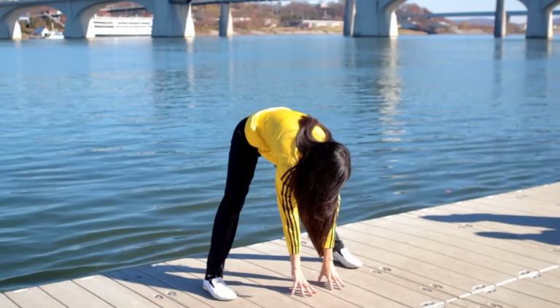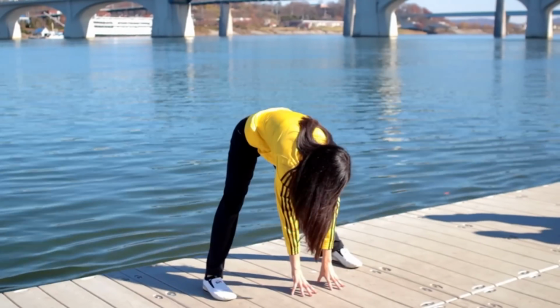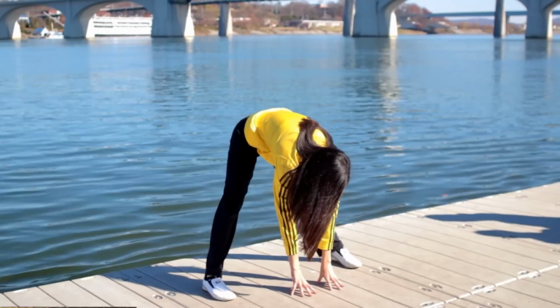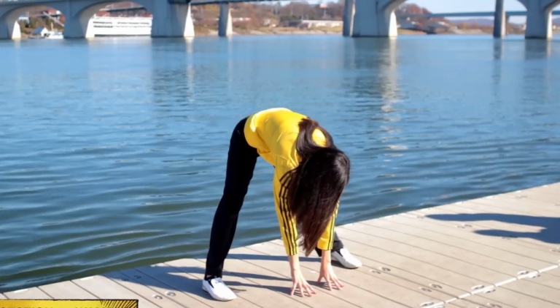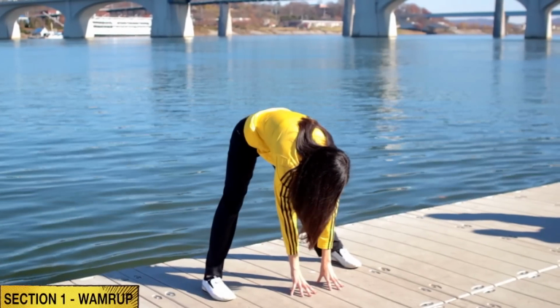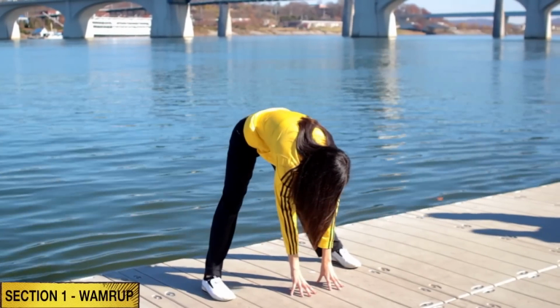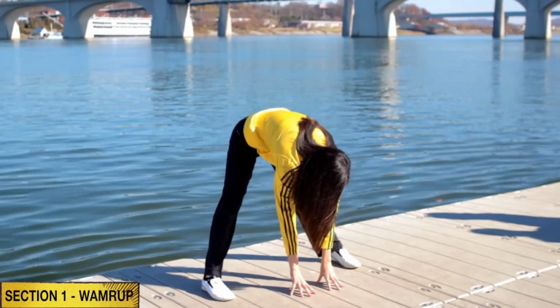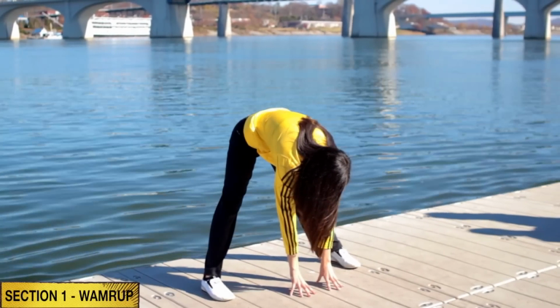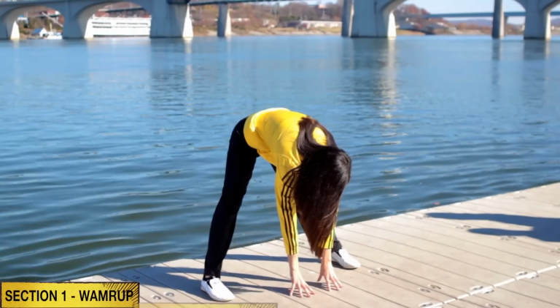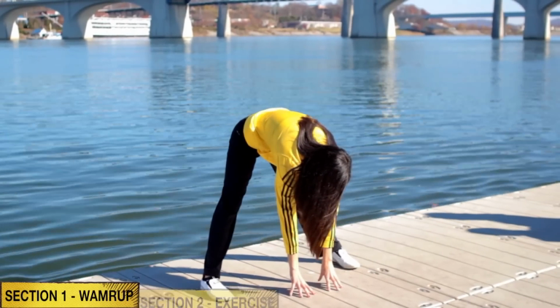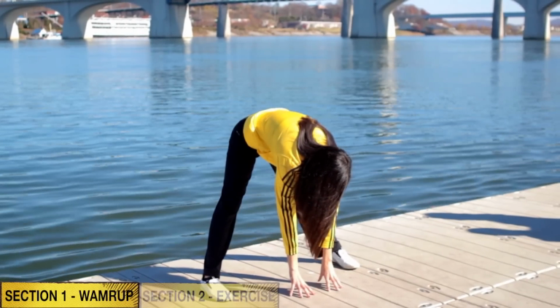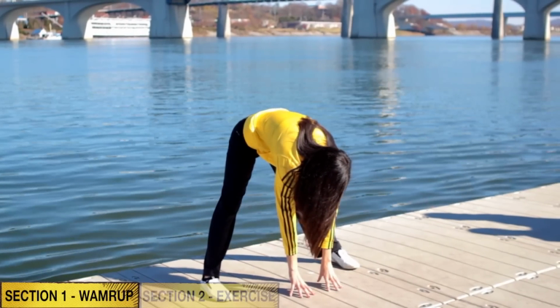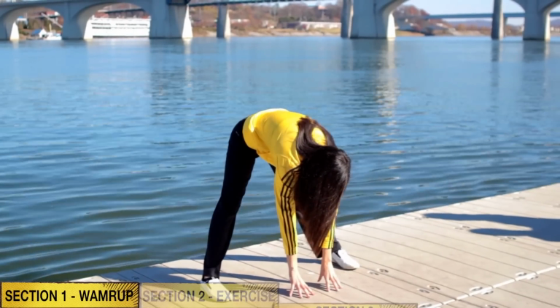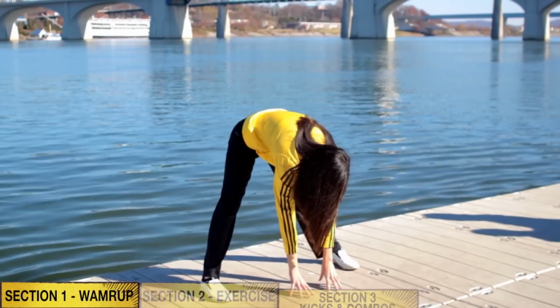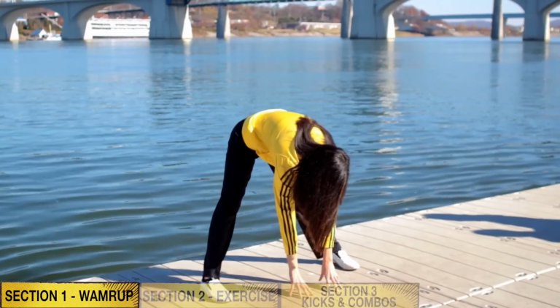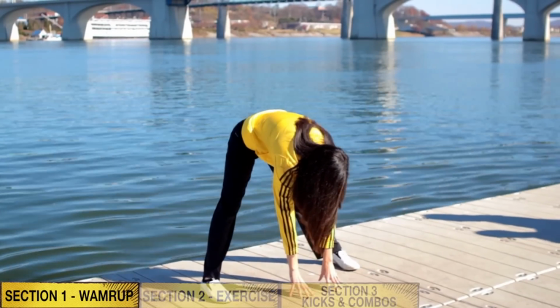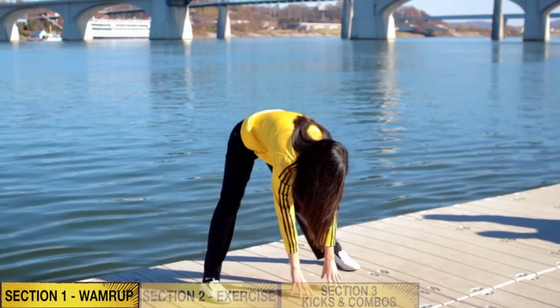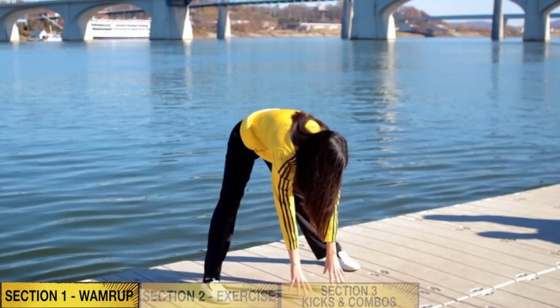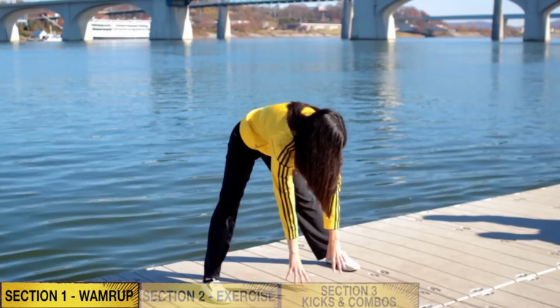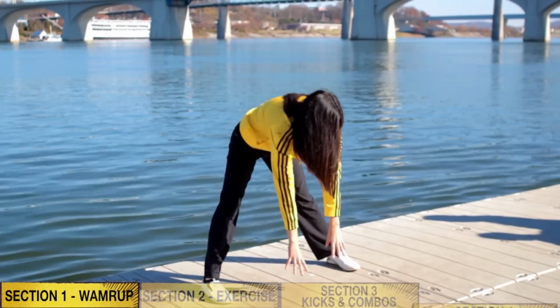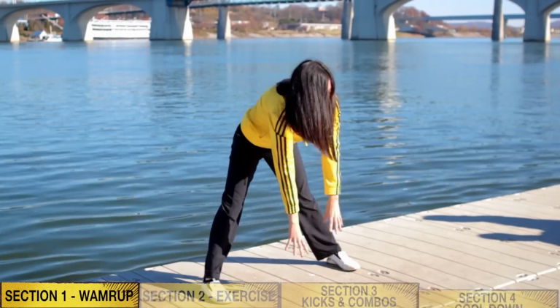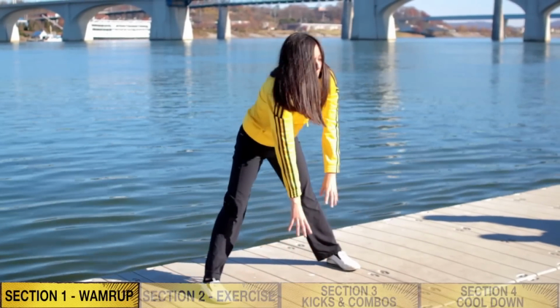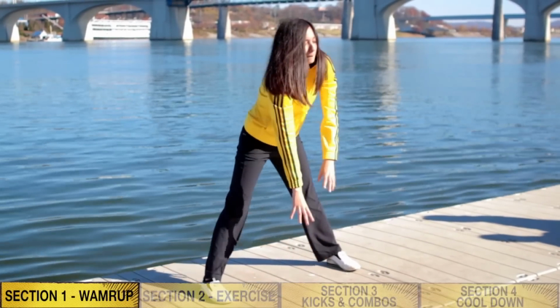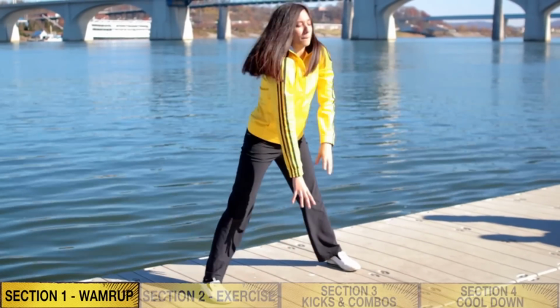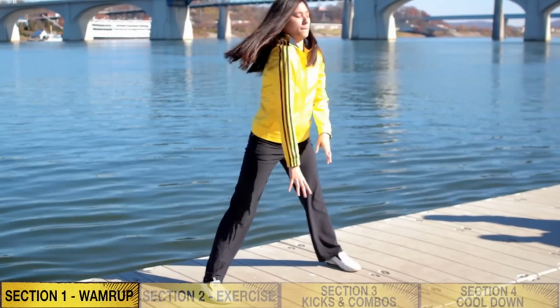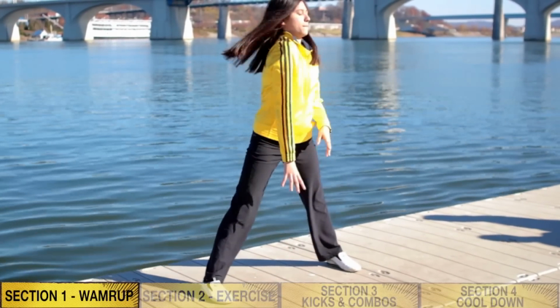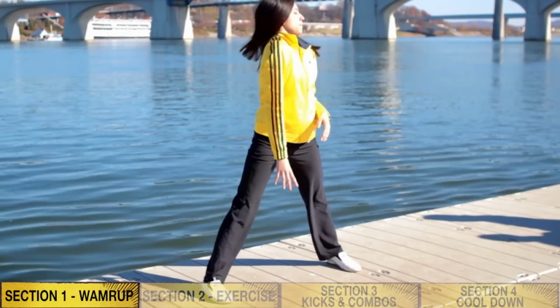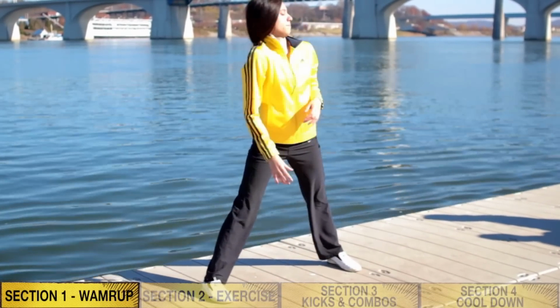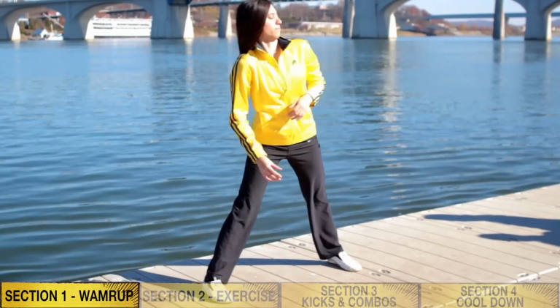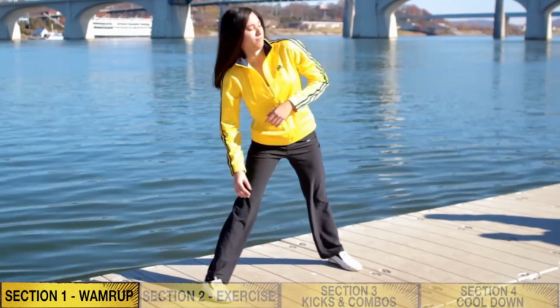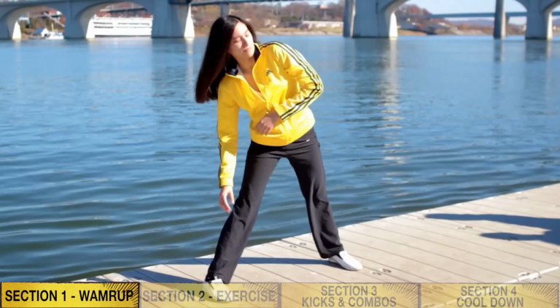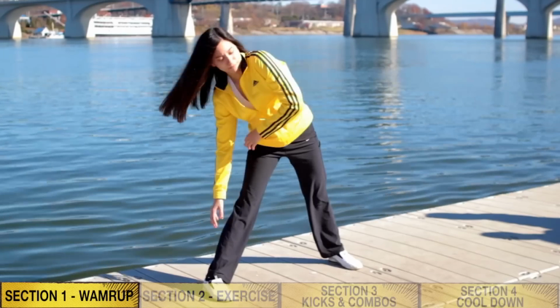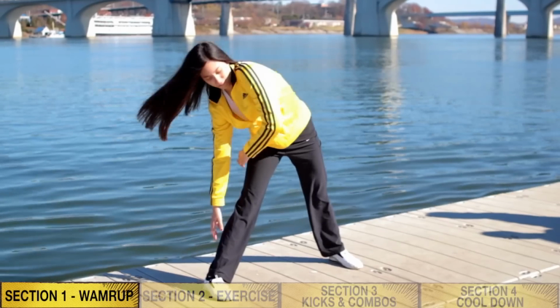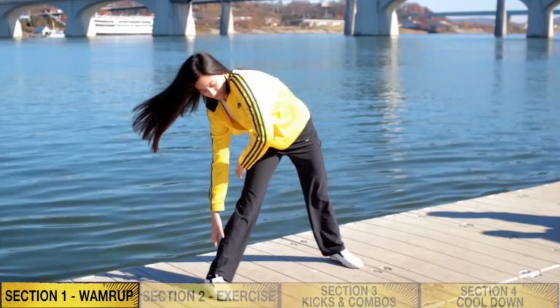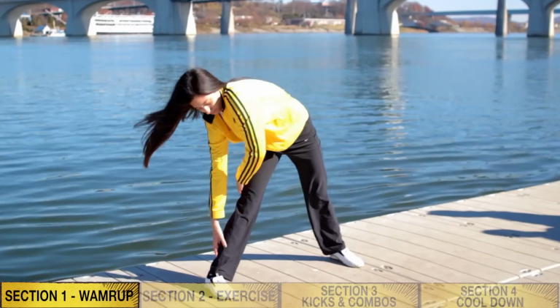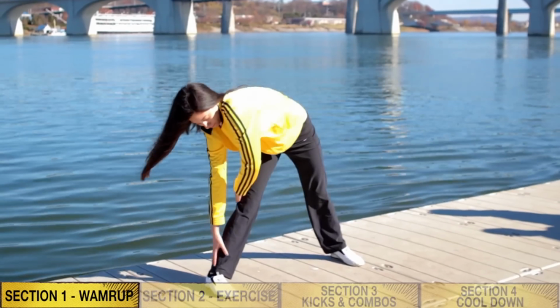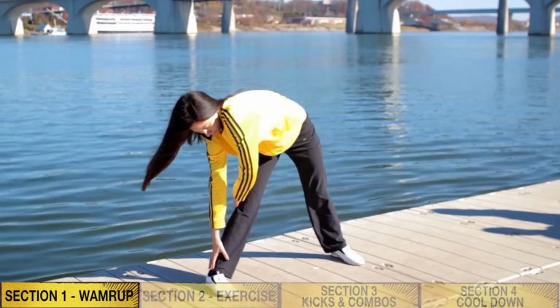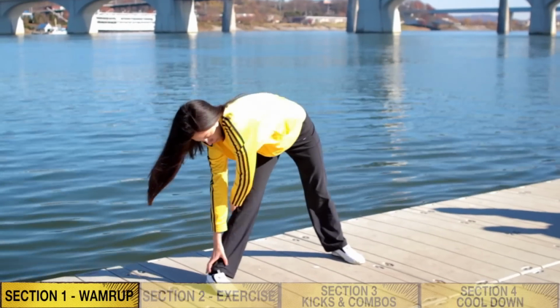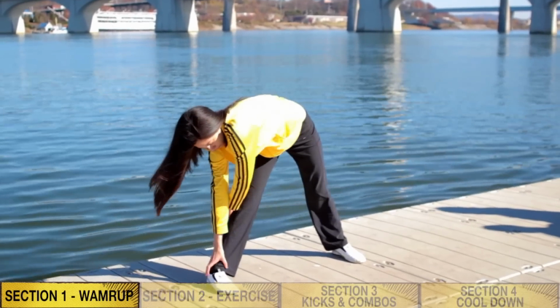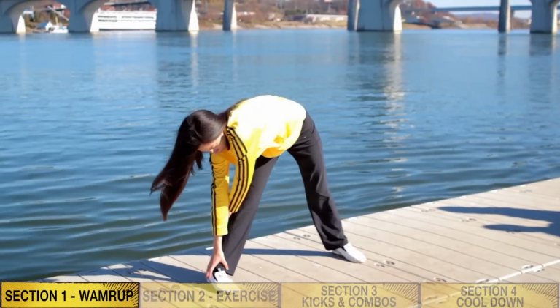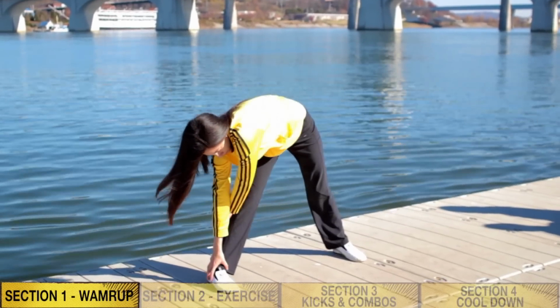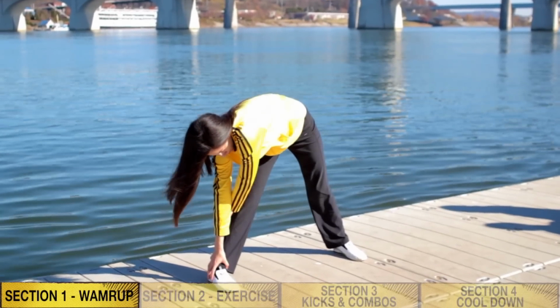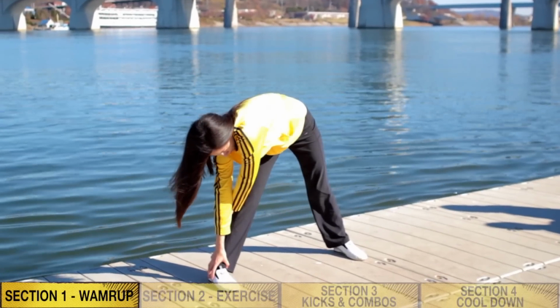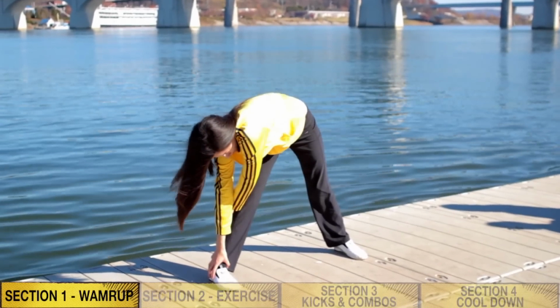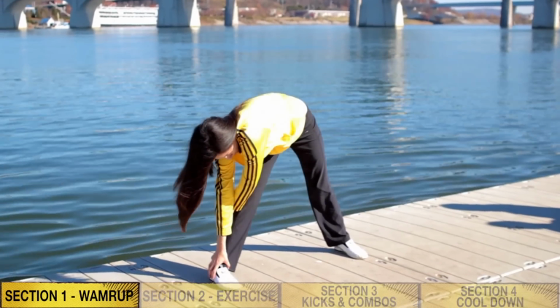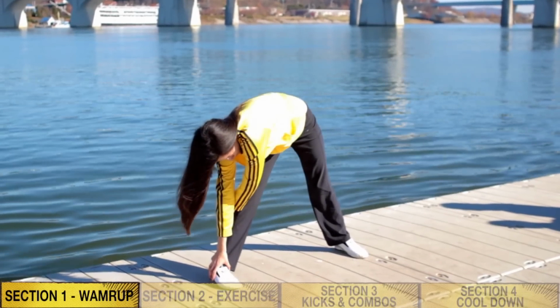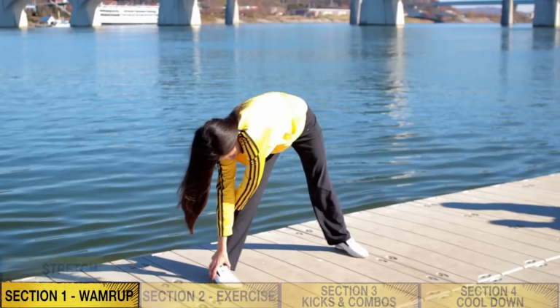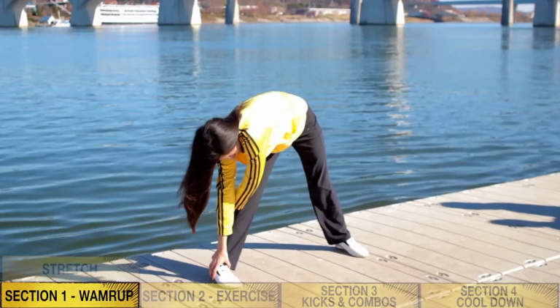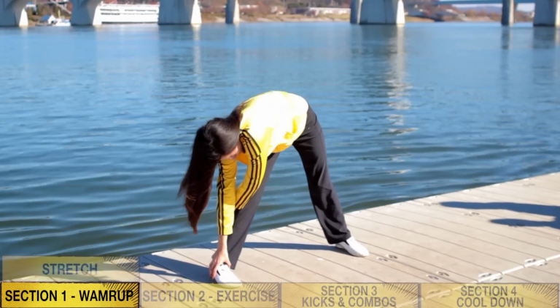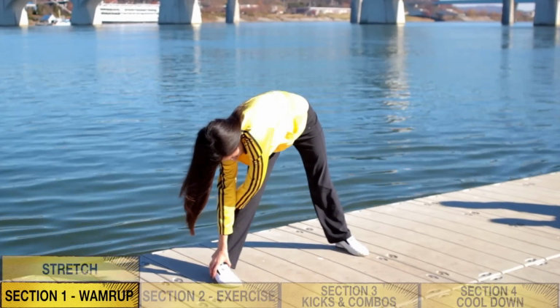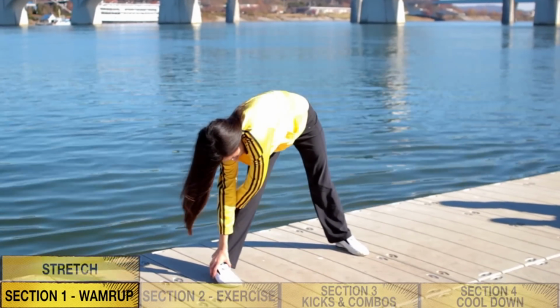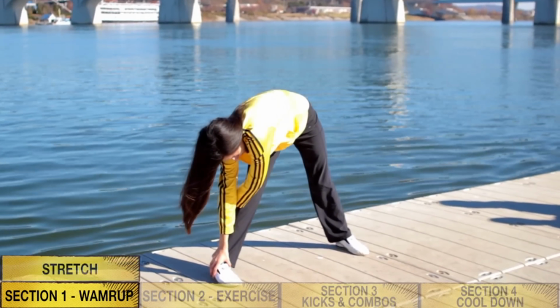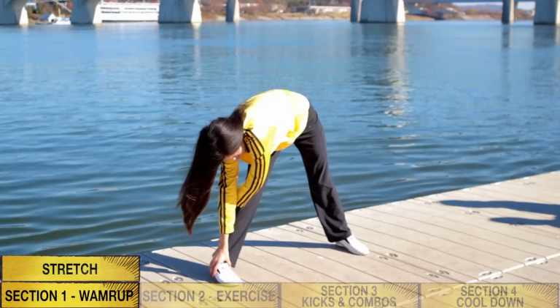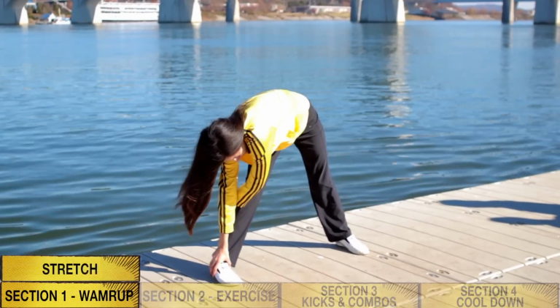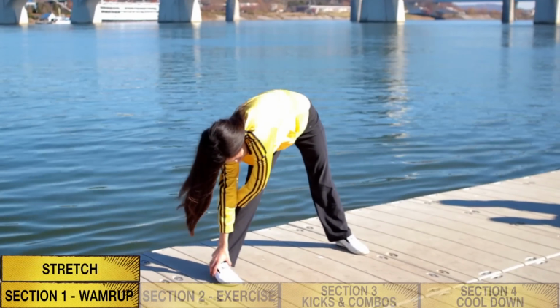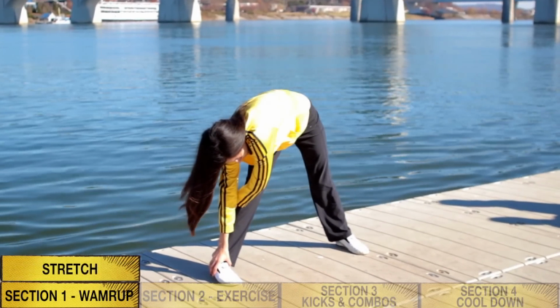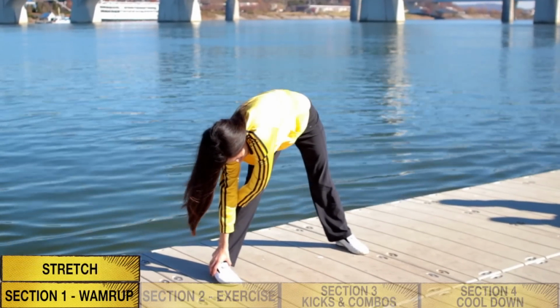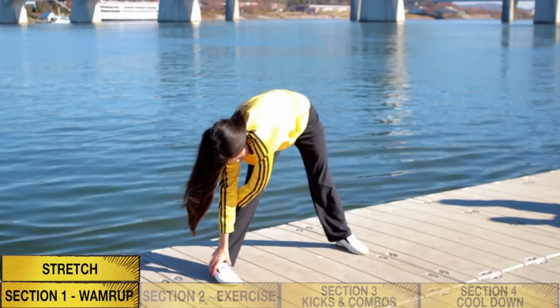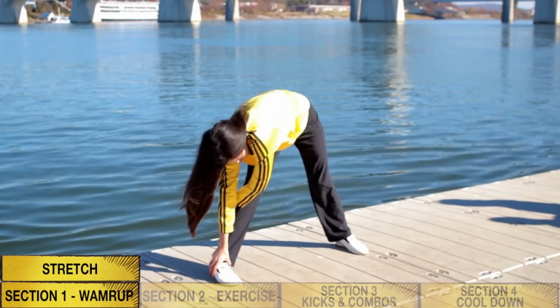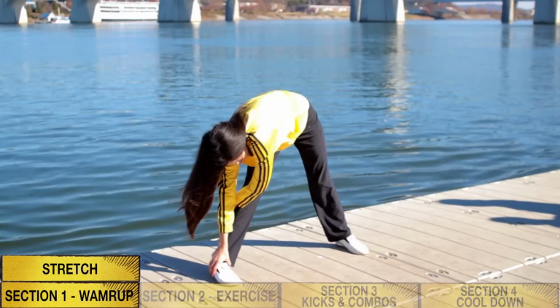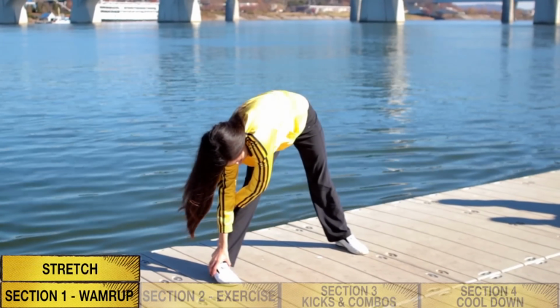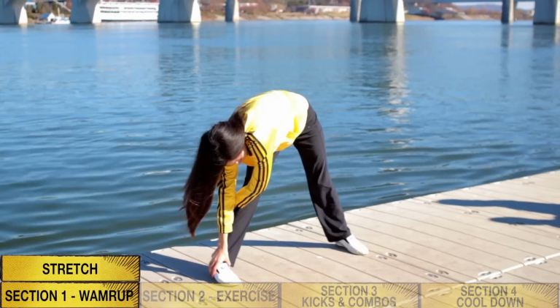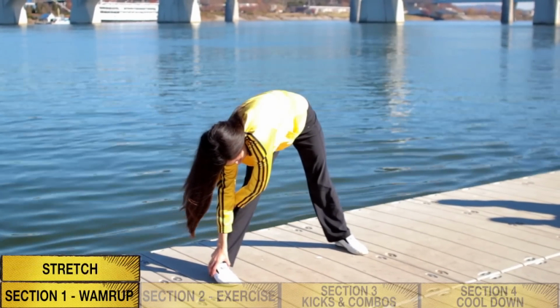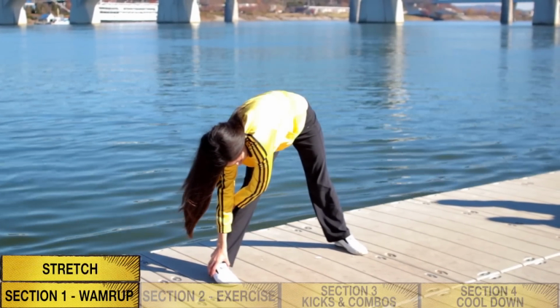First thing you want to always start off with is stretching. It is very important to get a good stretch before doing any type of training.